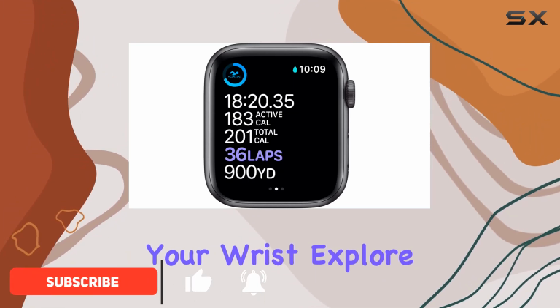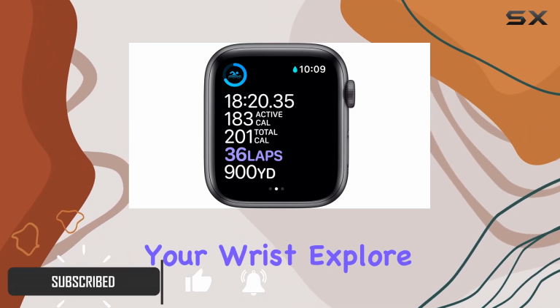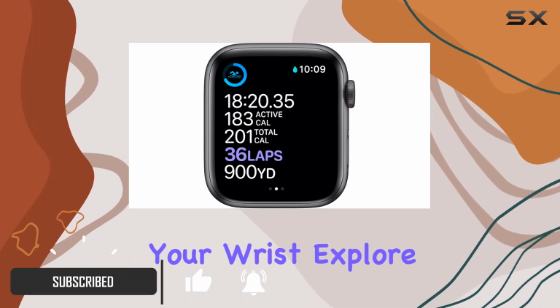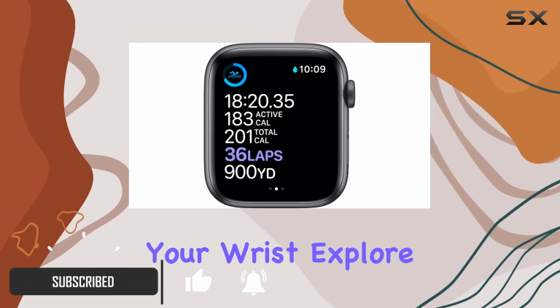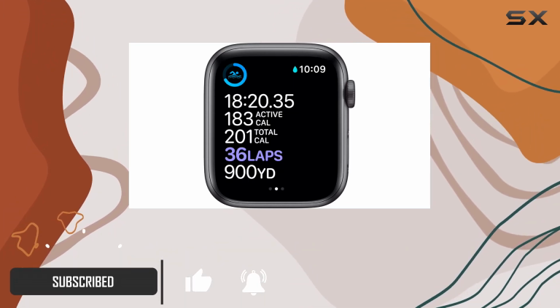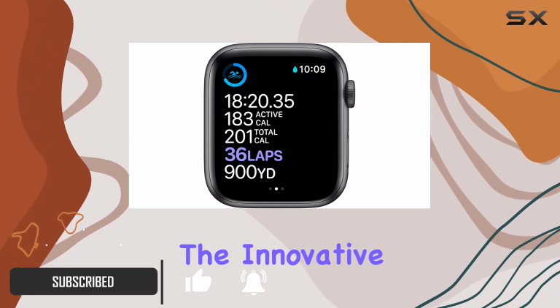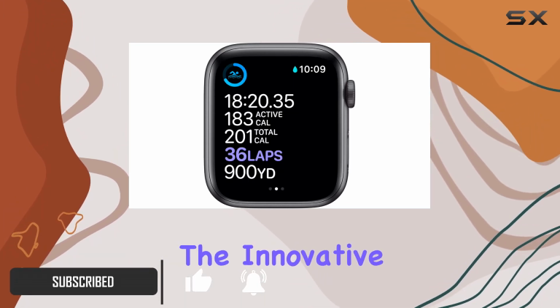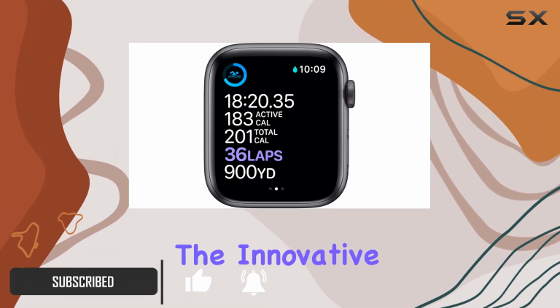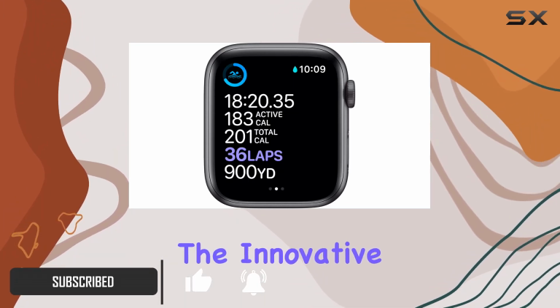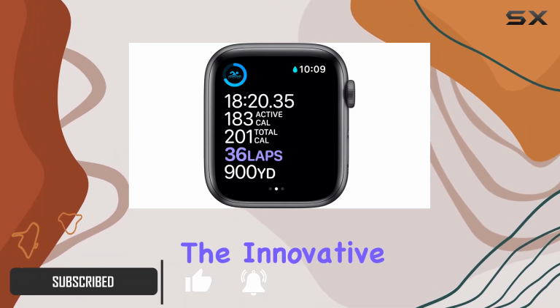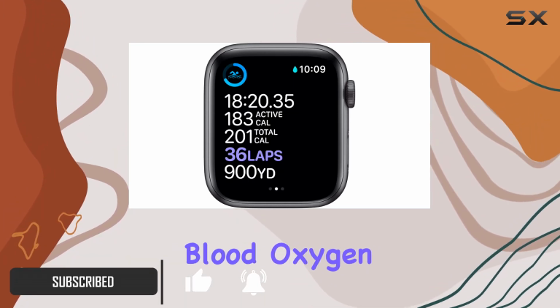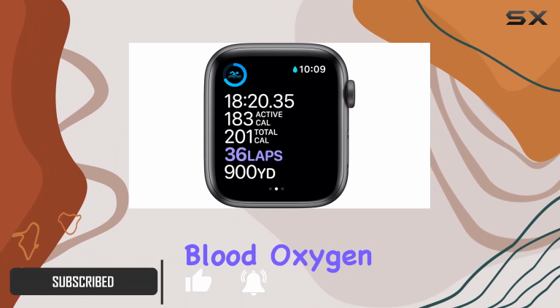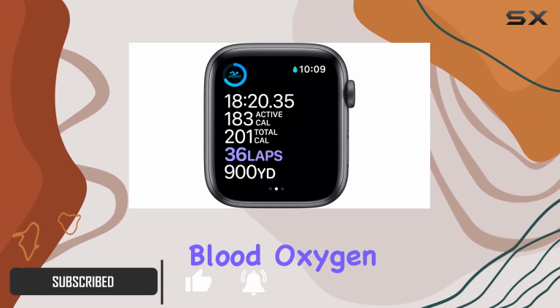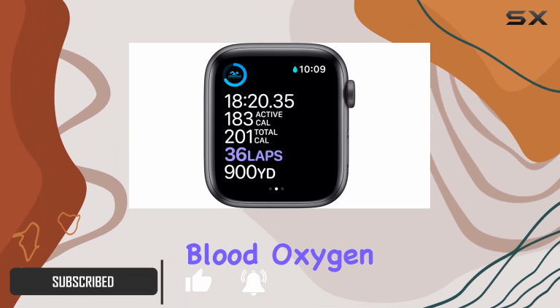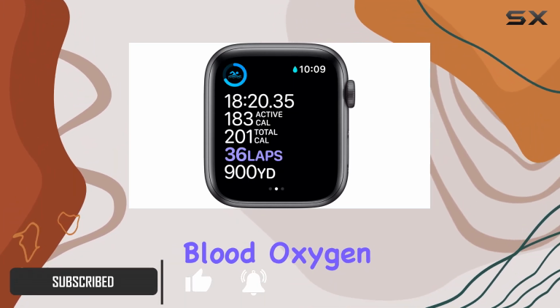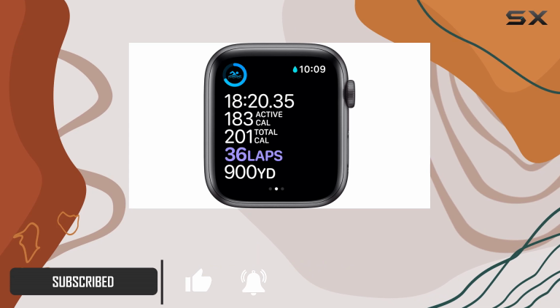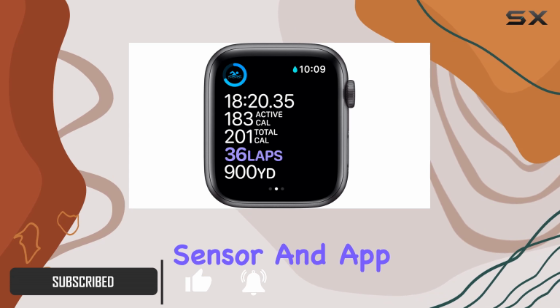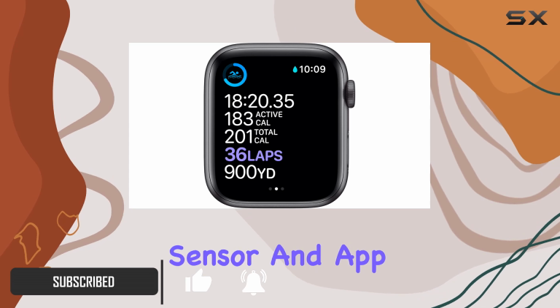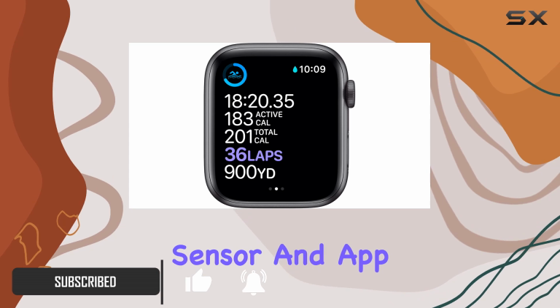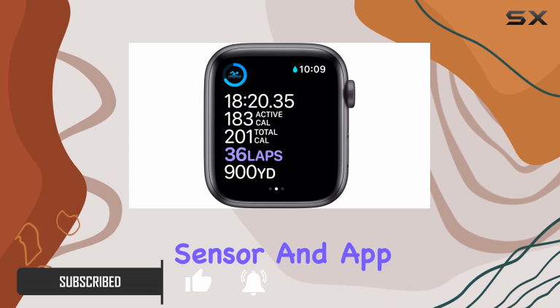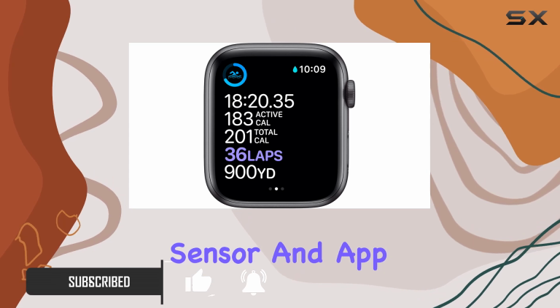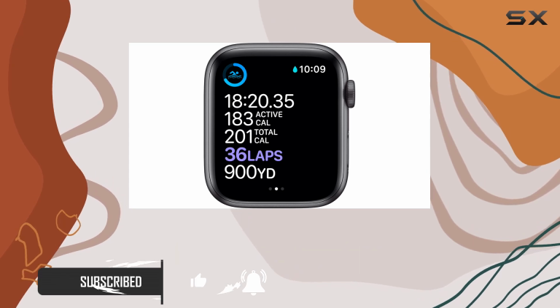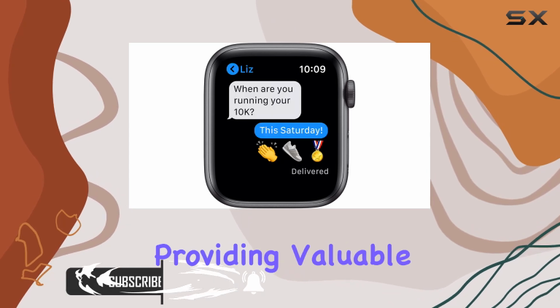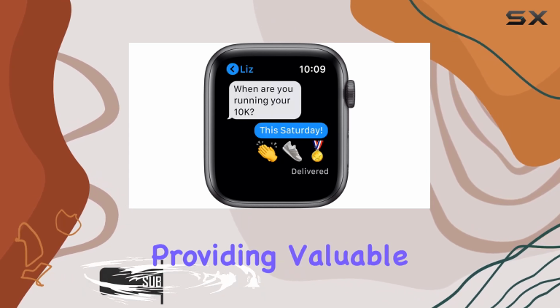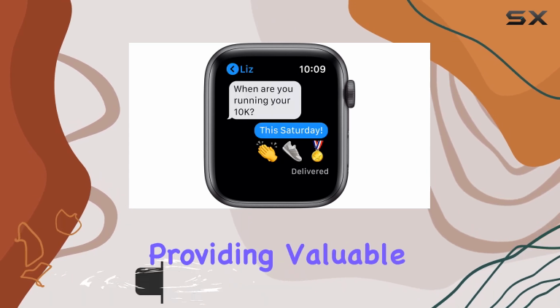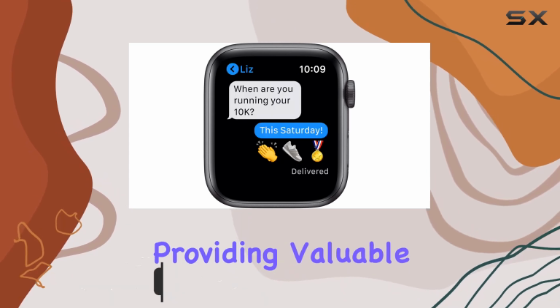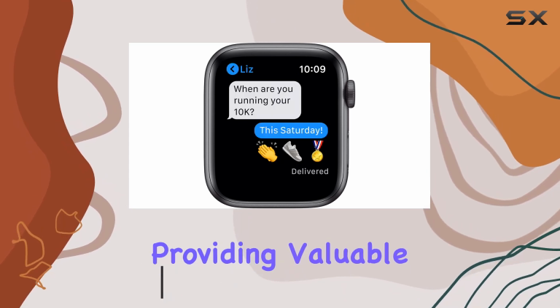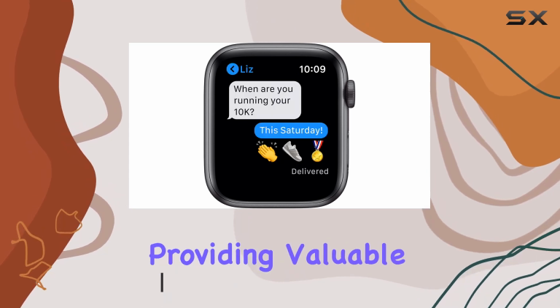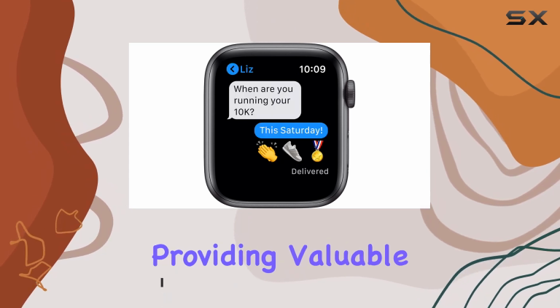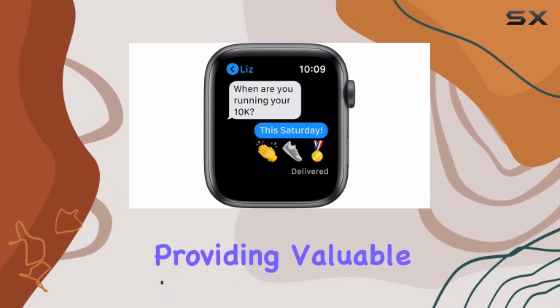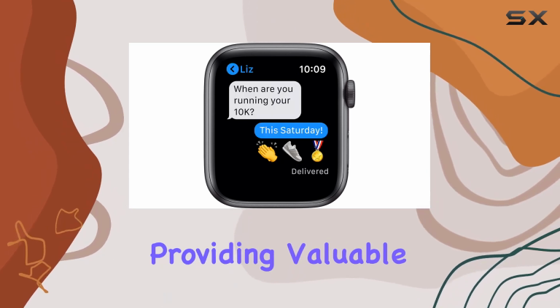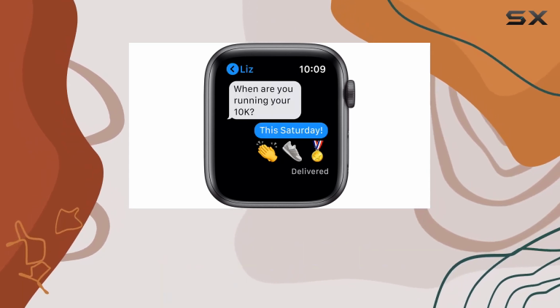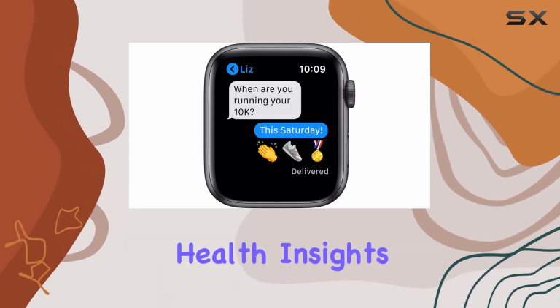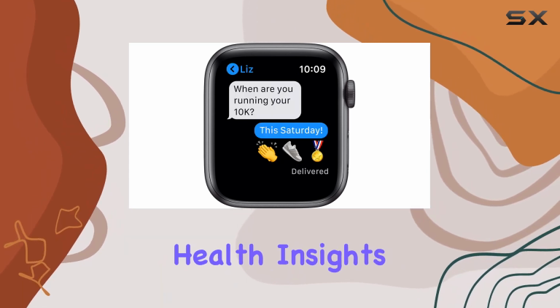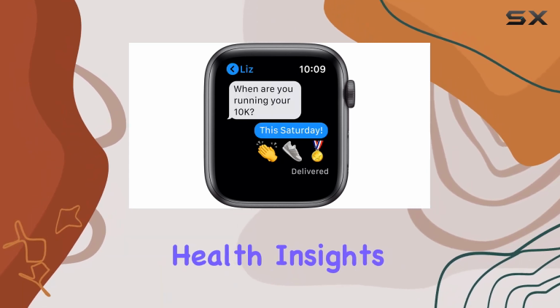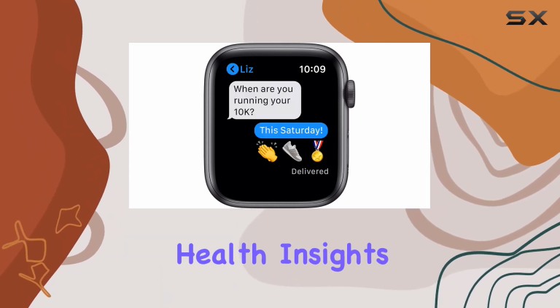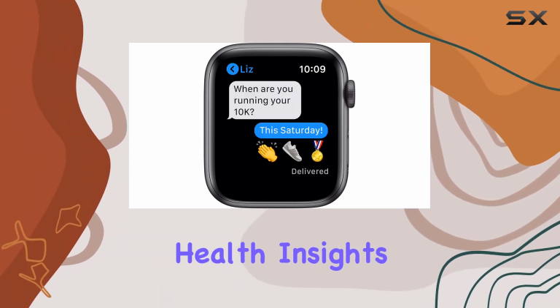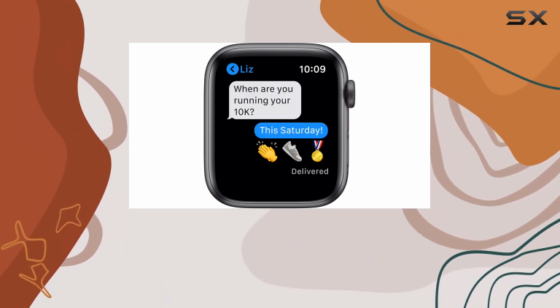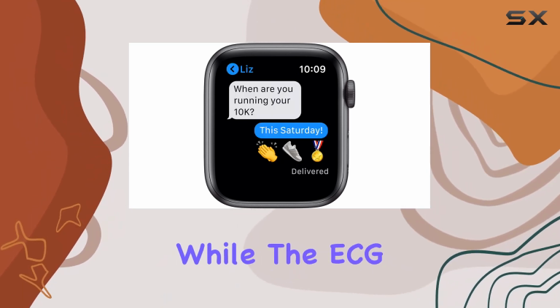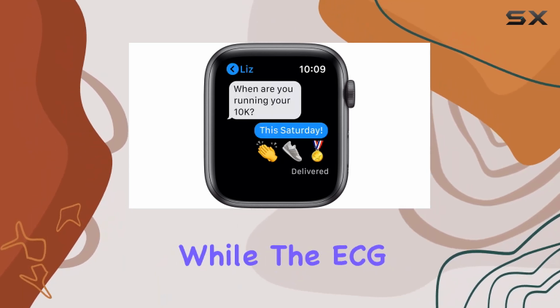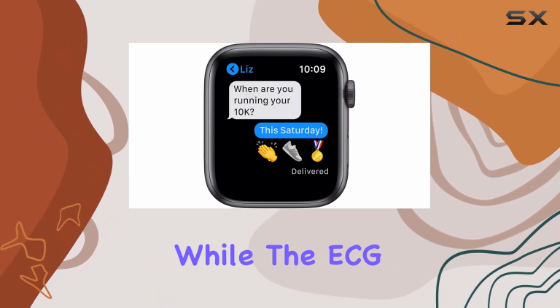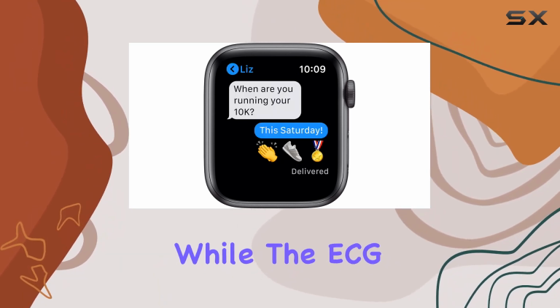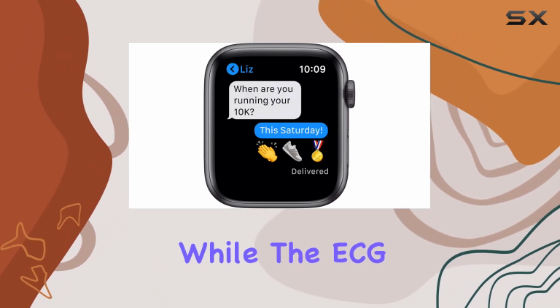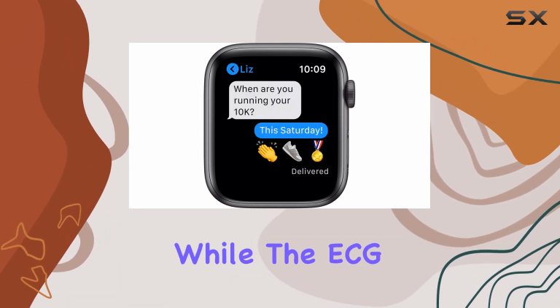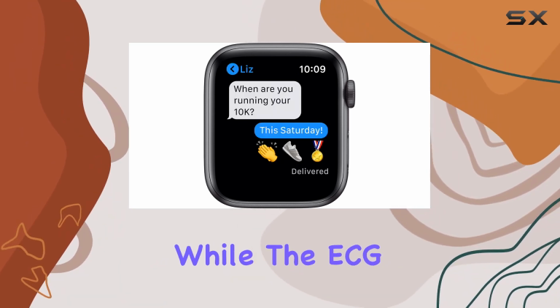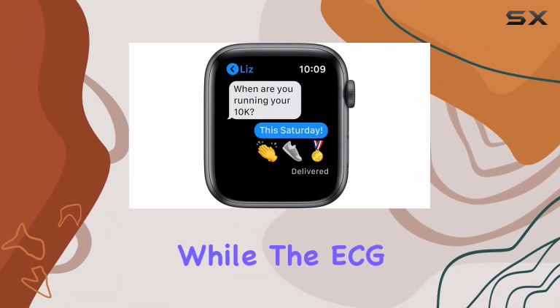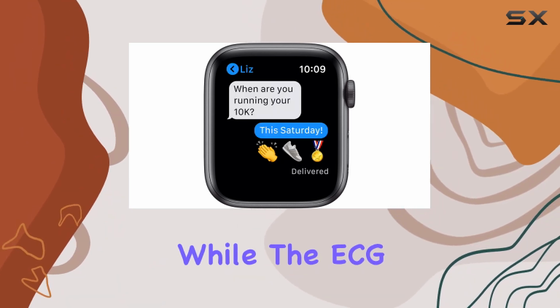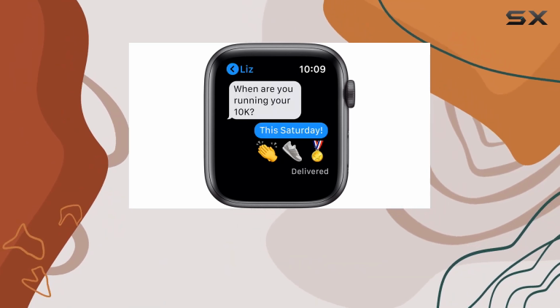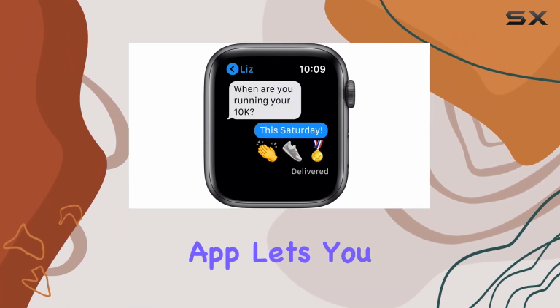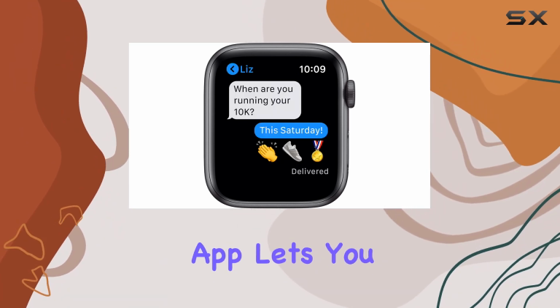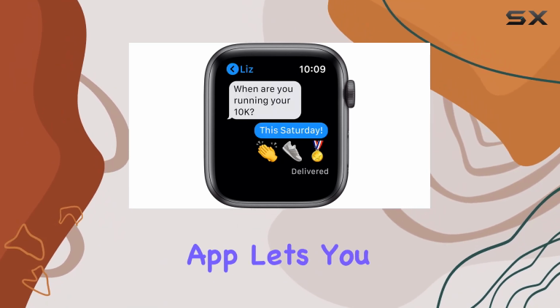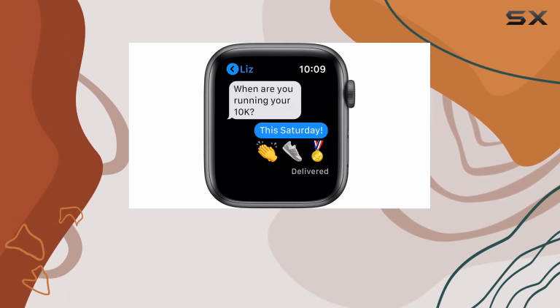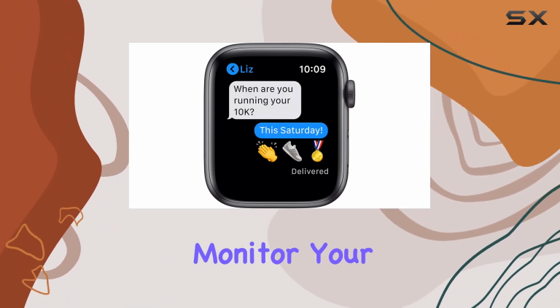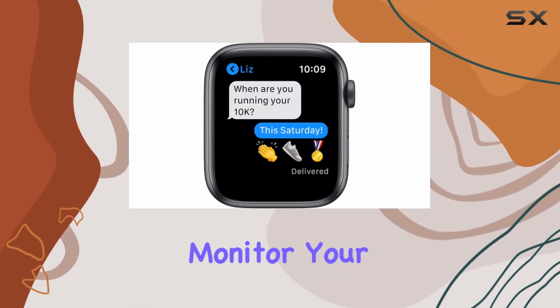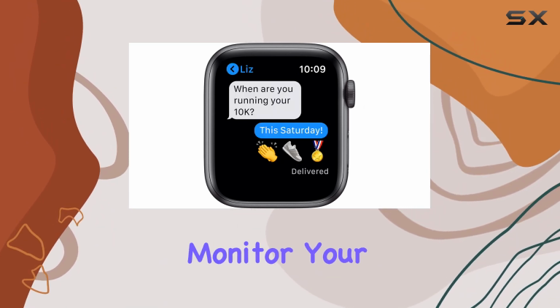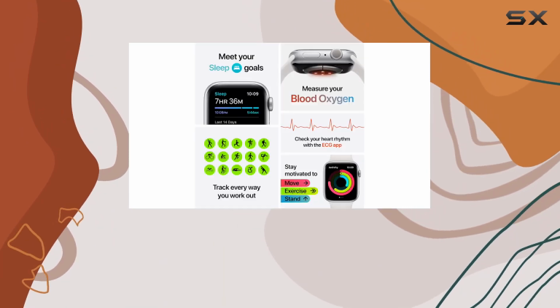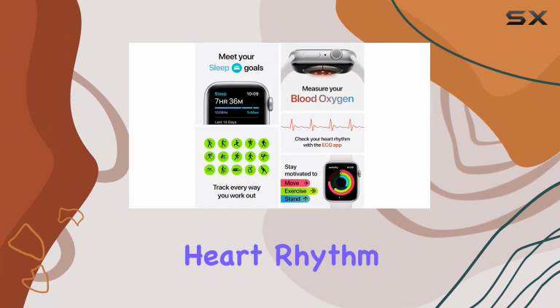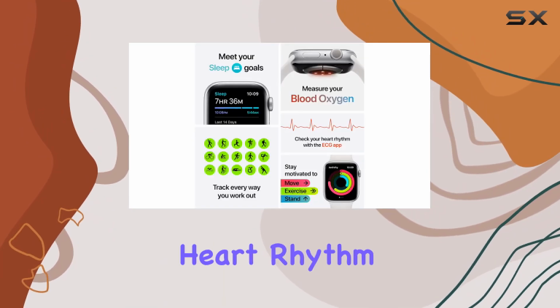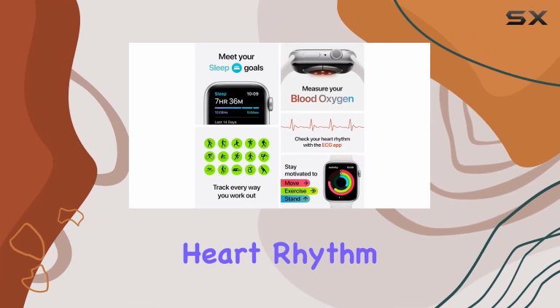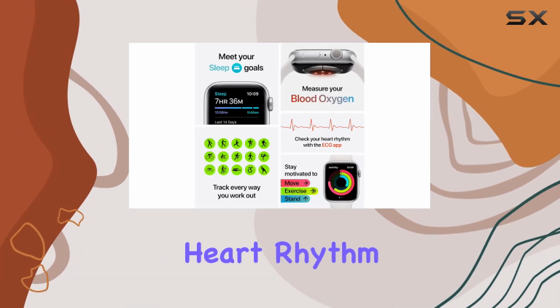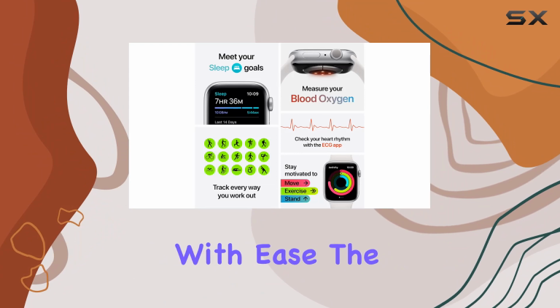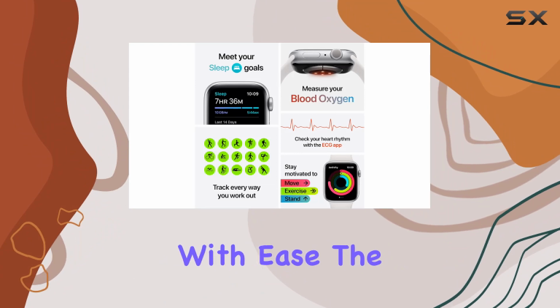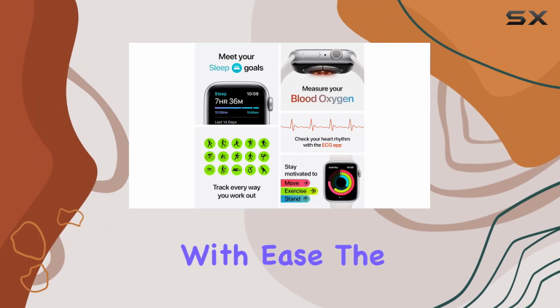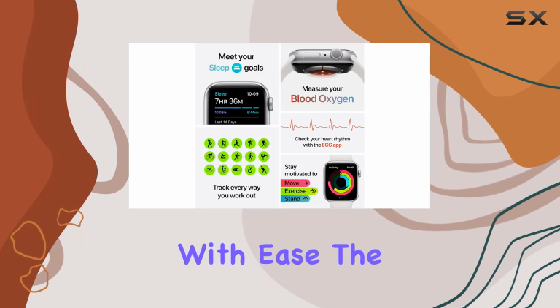Explore the innovative blood oxygen sensor and app, providing valuable health insights. While the ECG app lets you monitor your heart rhythm with ease.